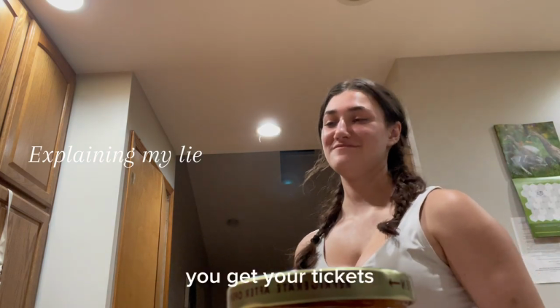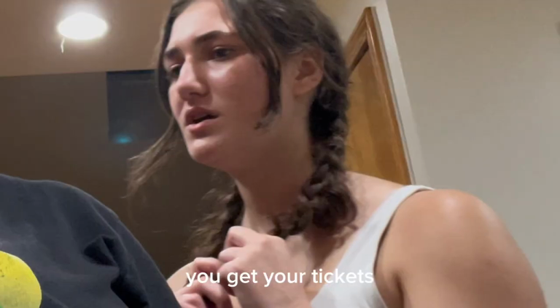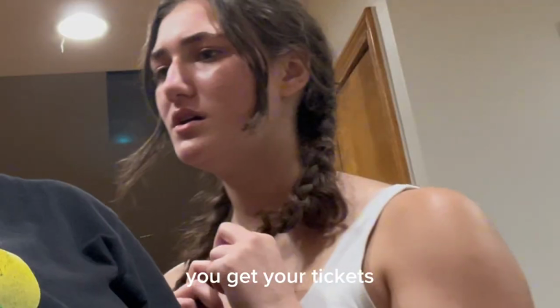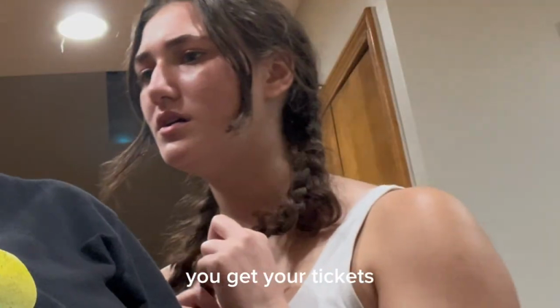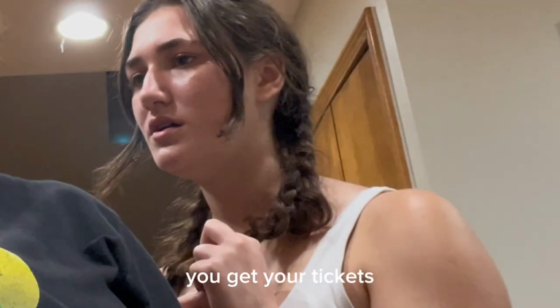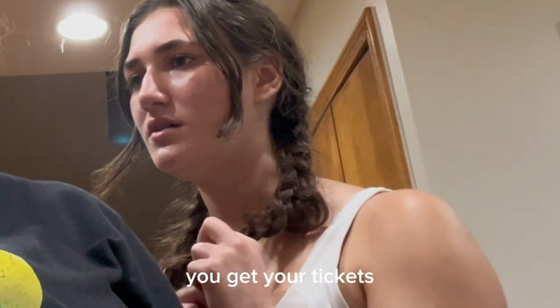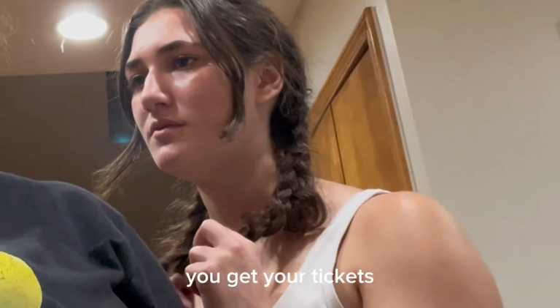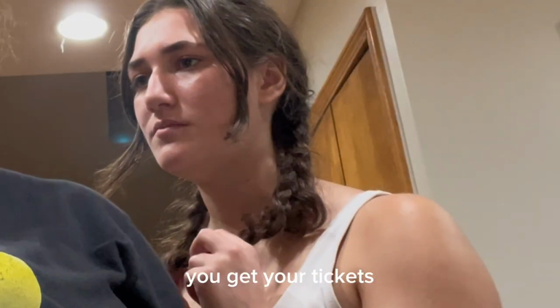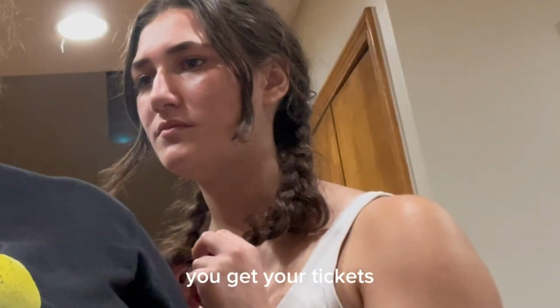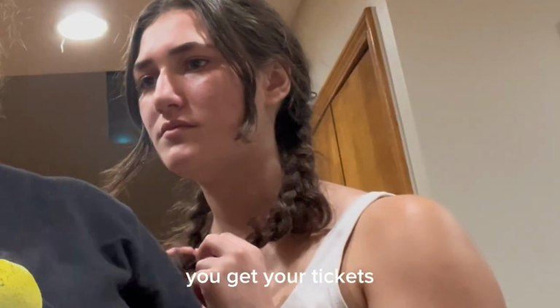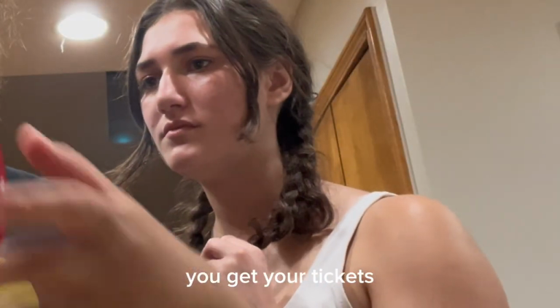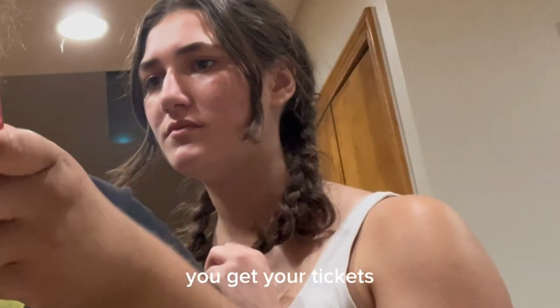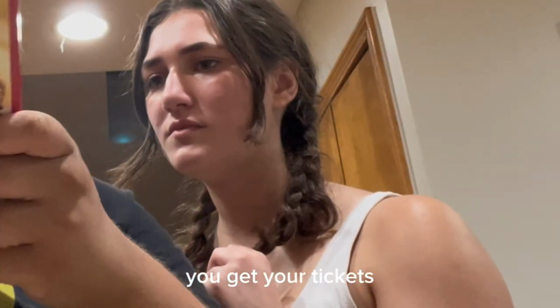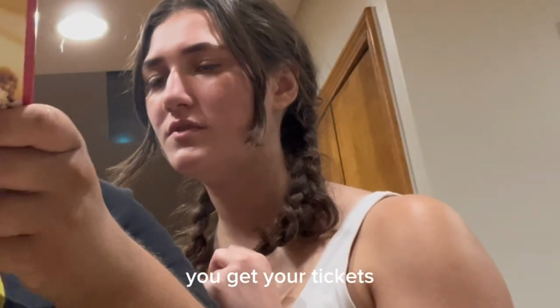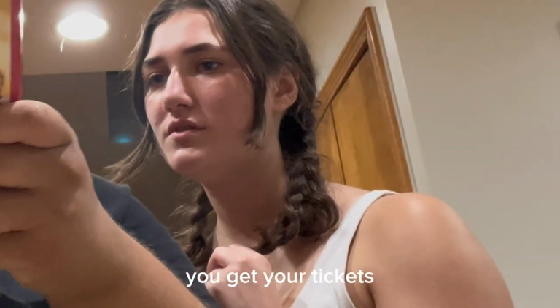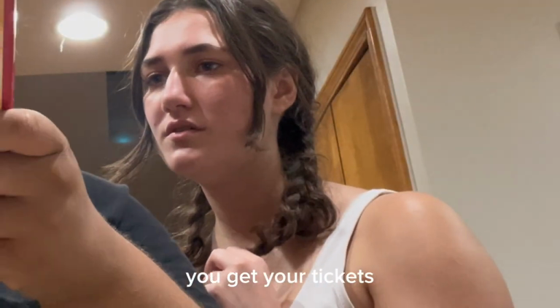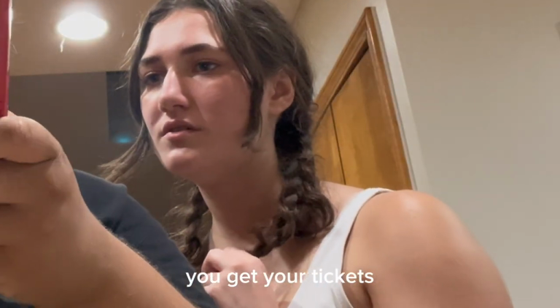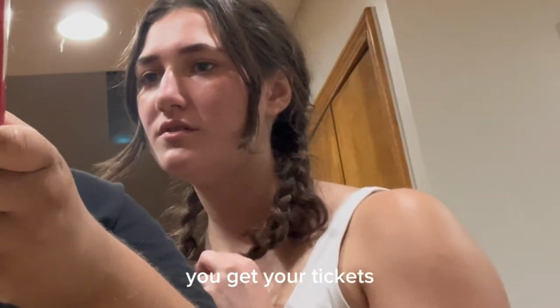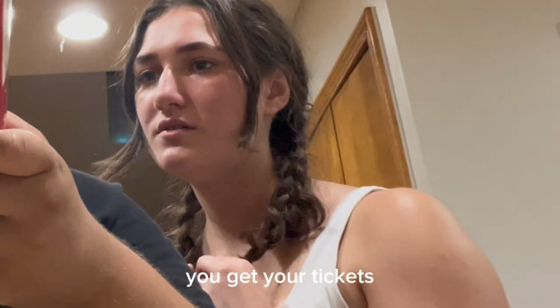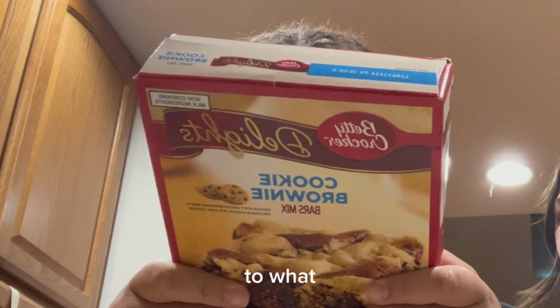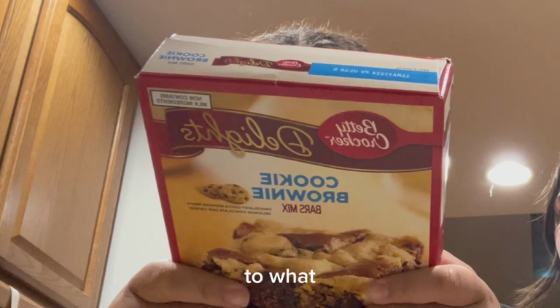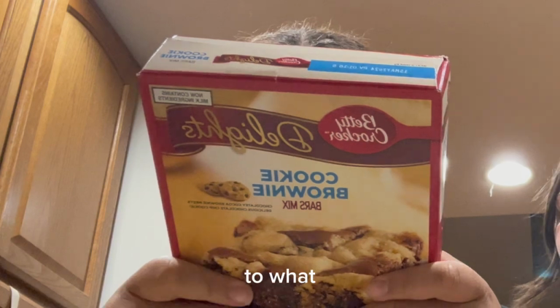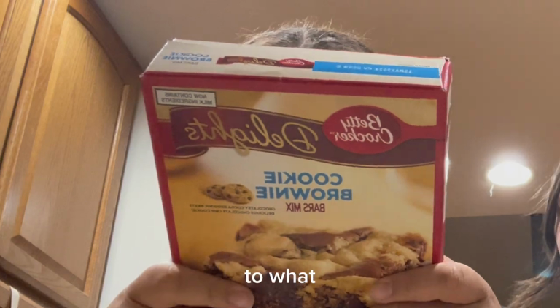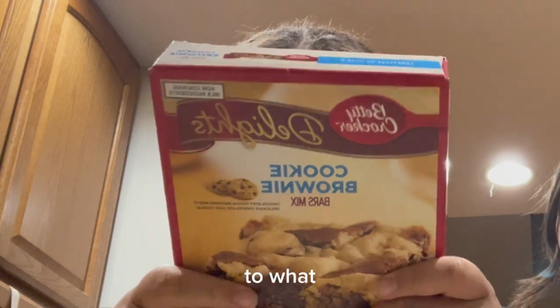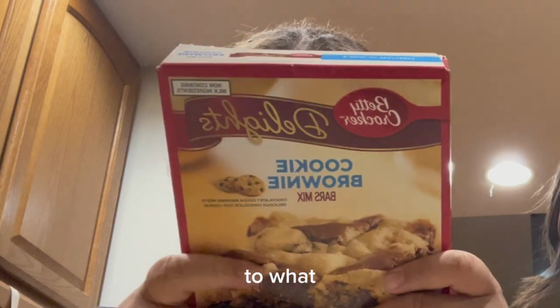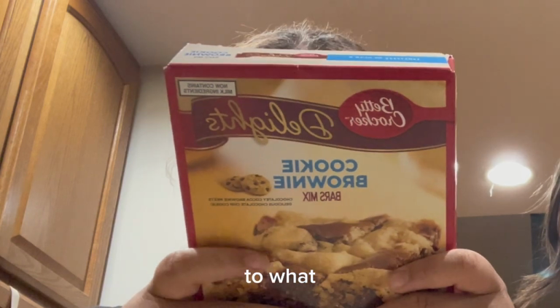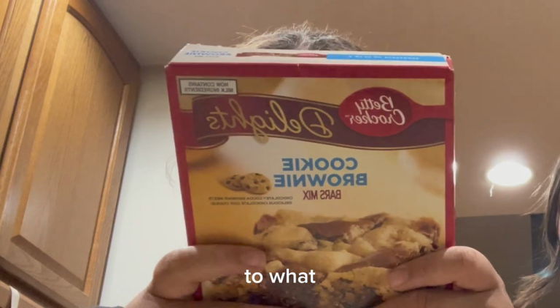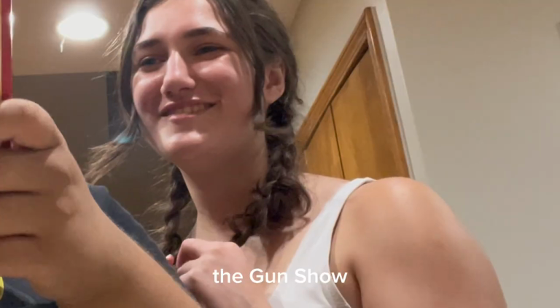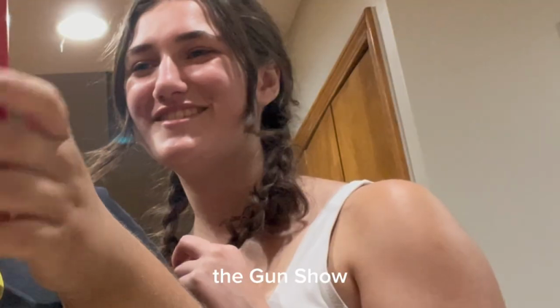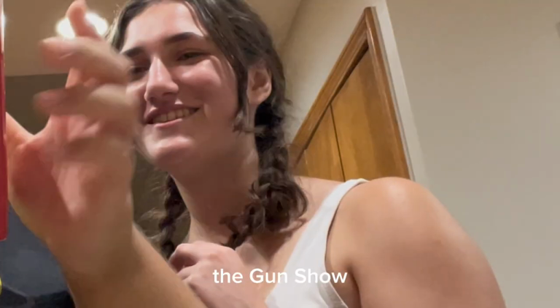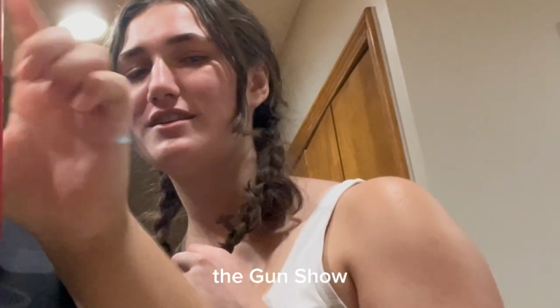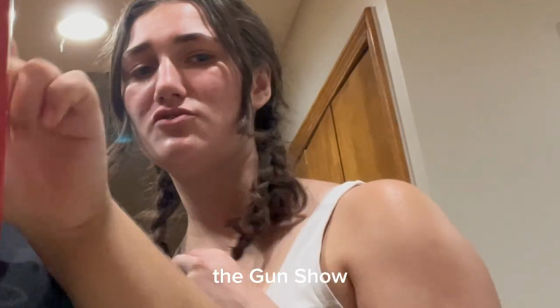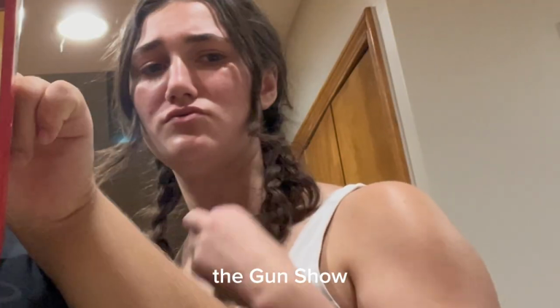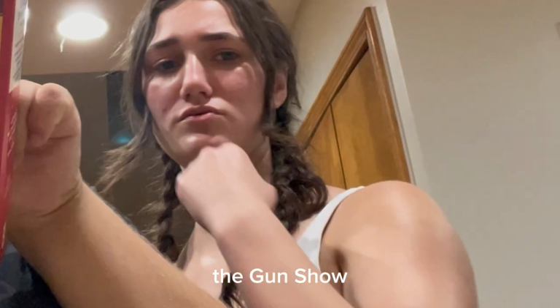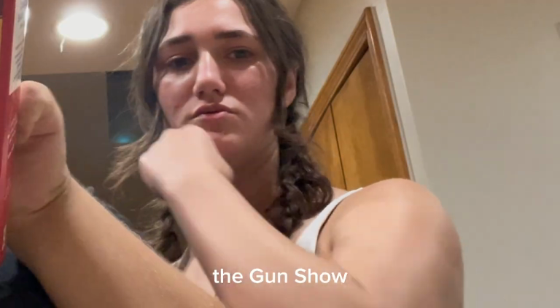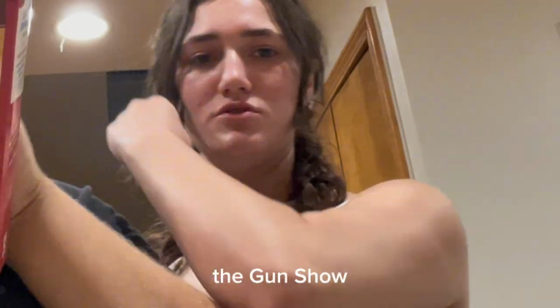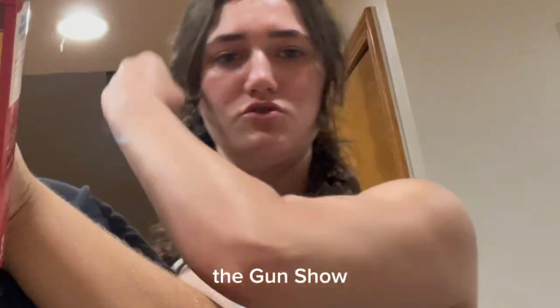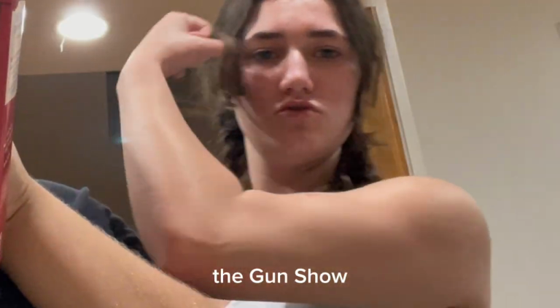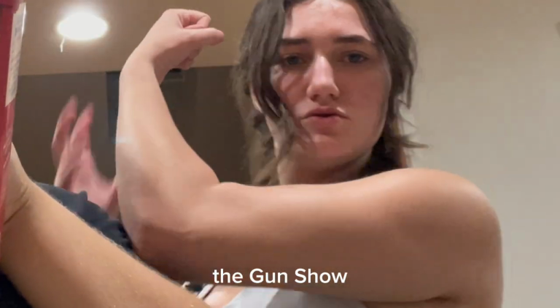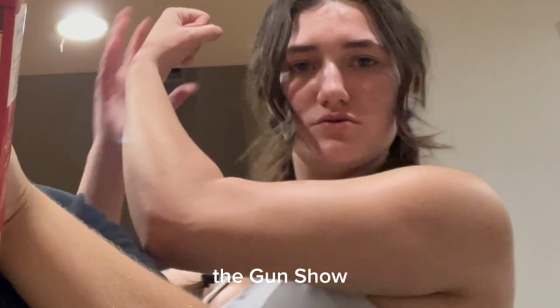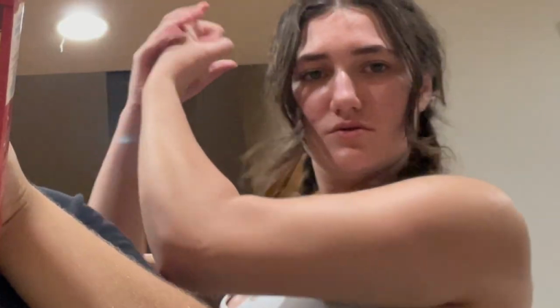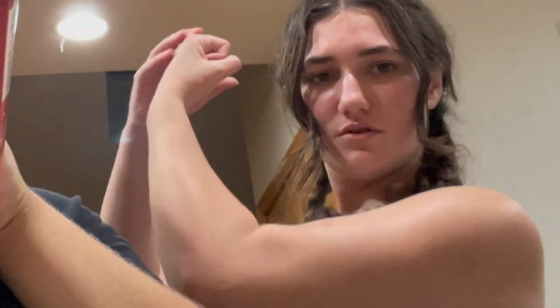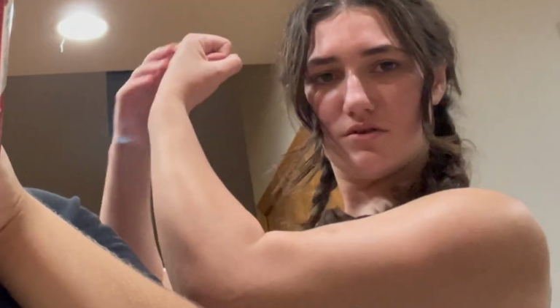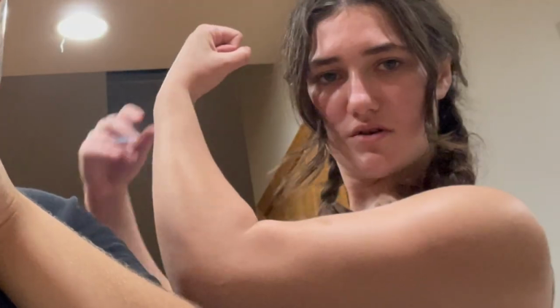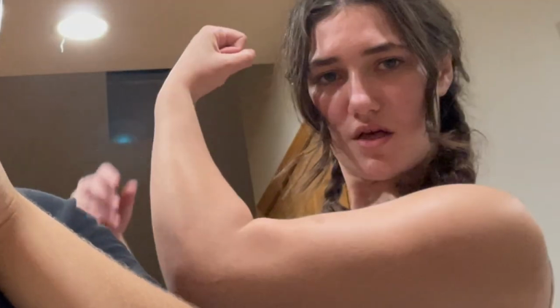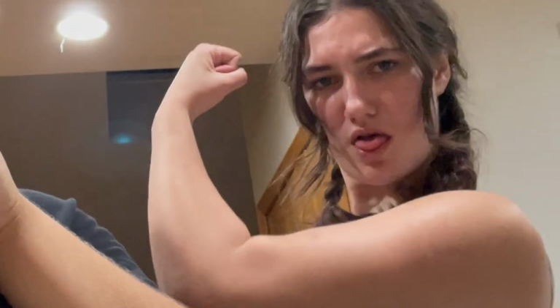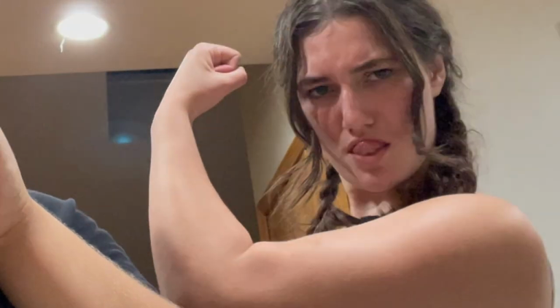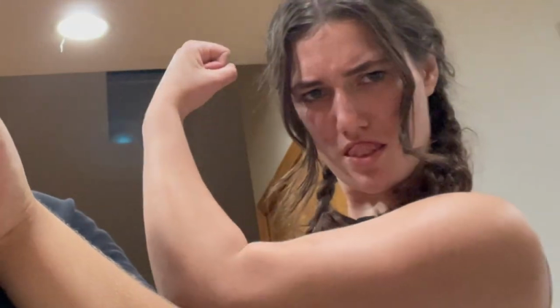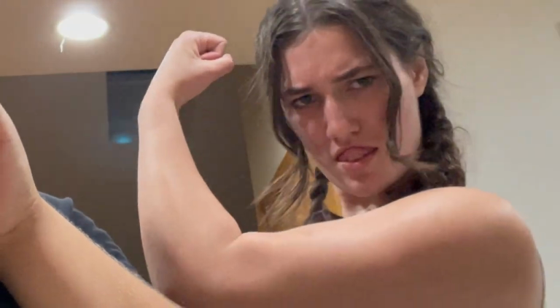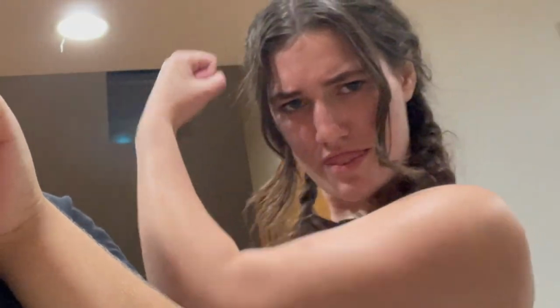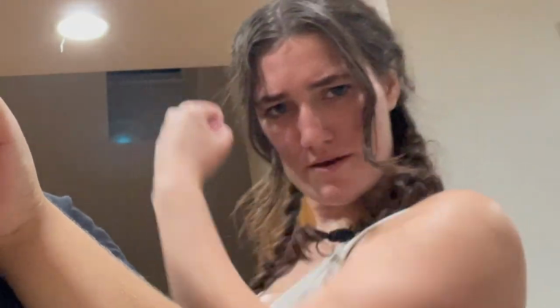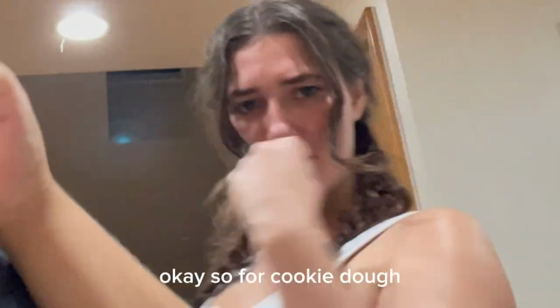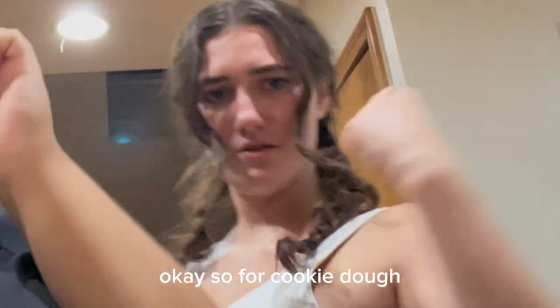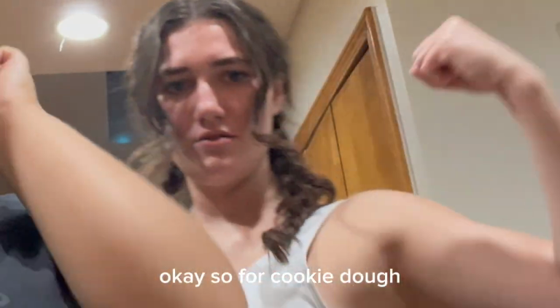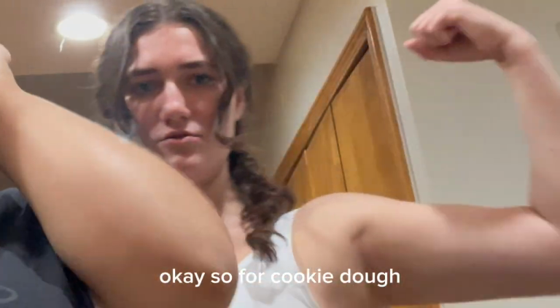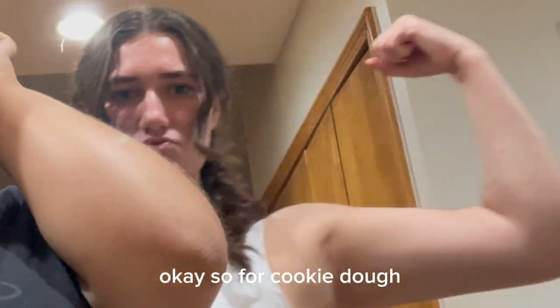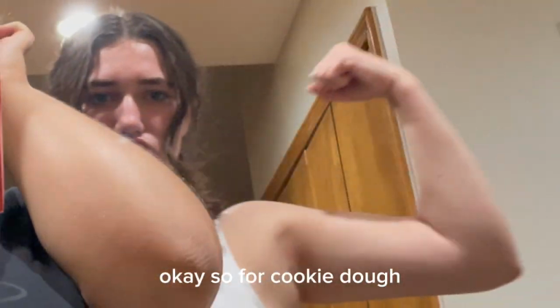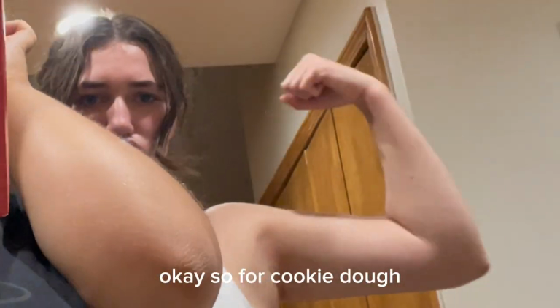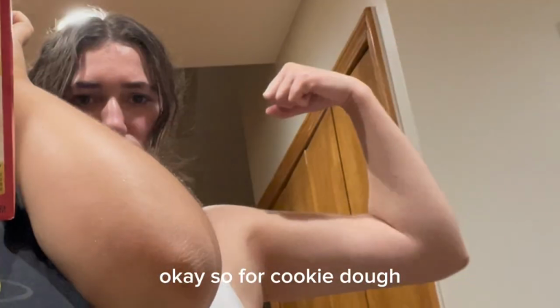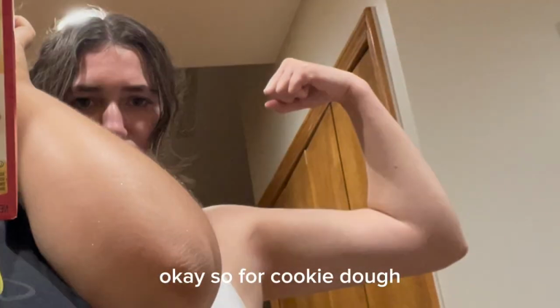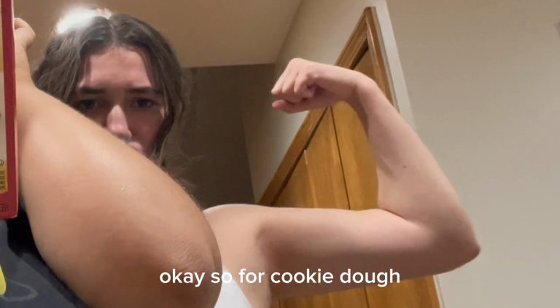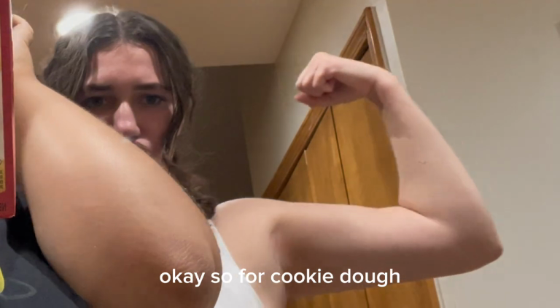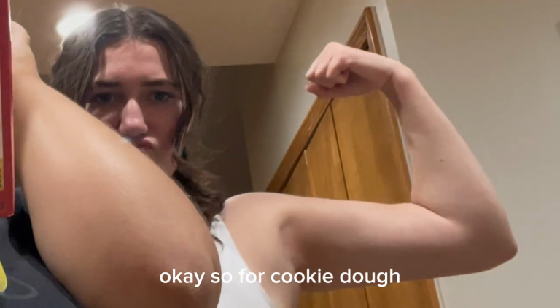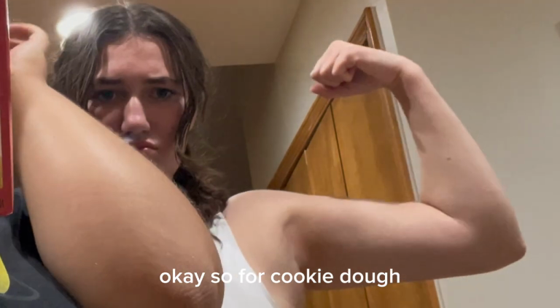Did you get your tickets? To what? The gun show? Okay so for cookie dough.